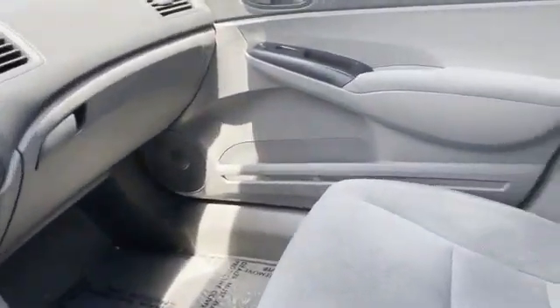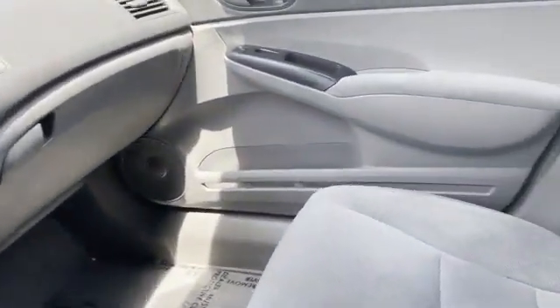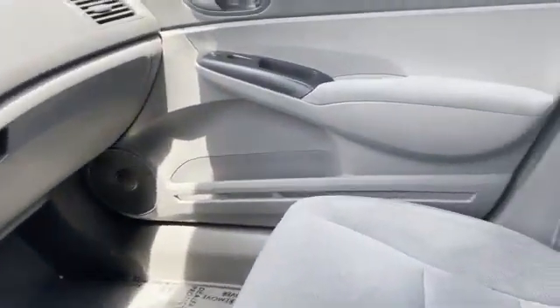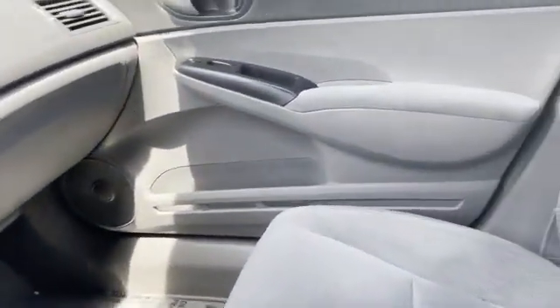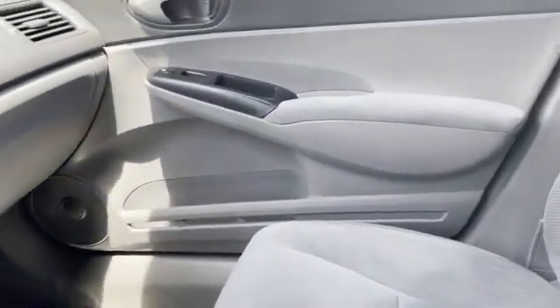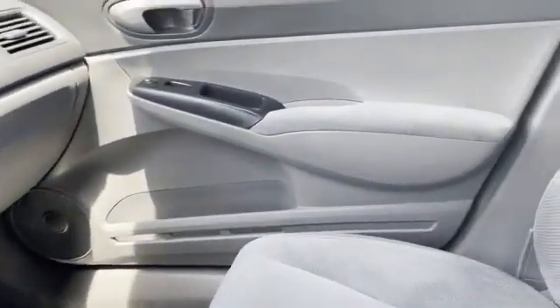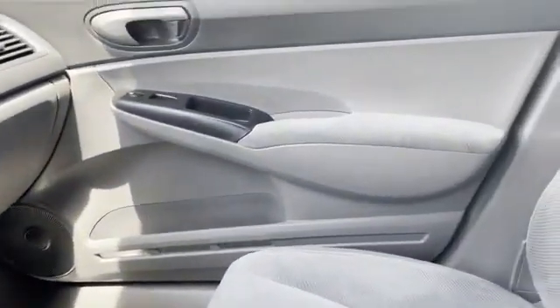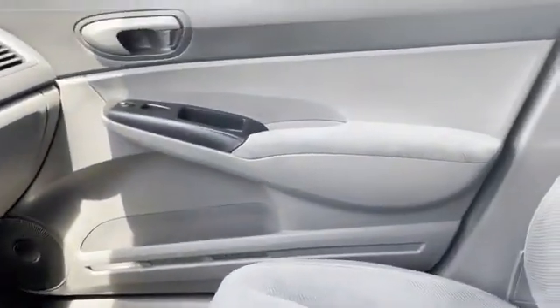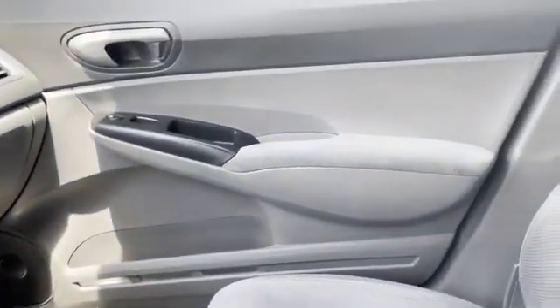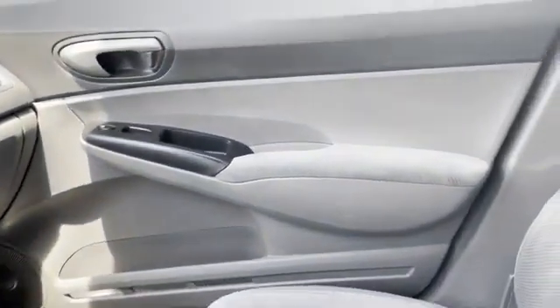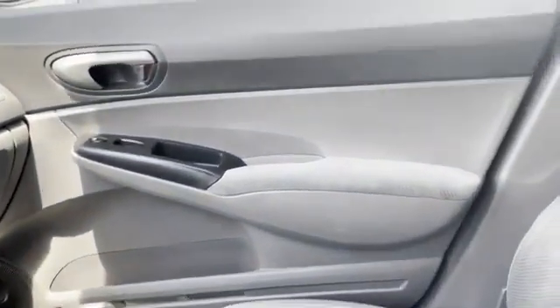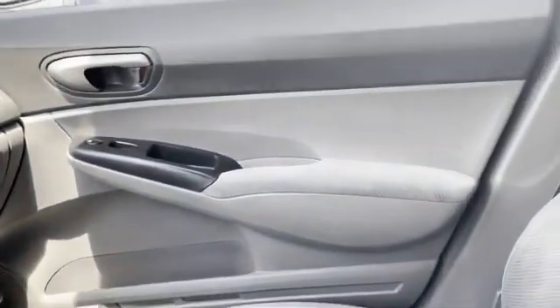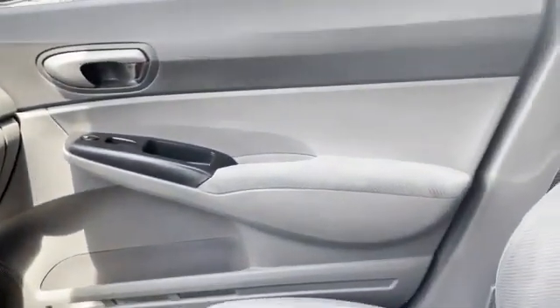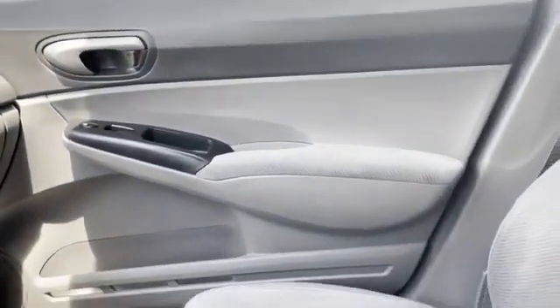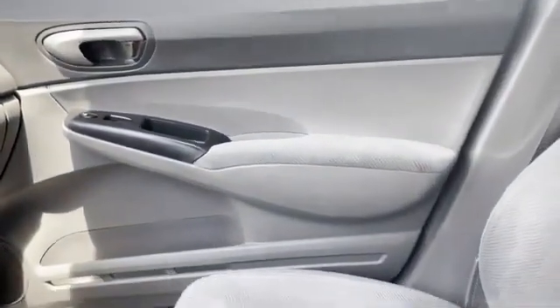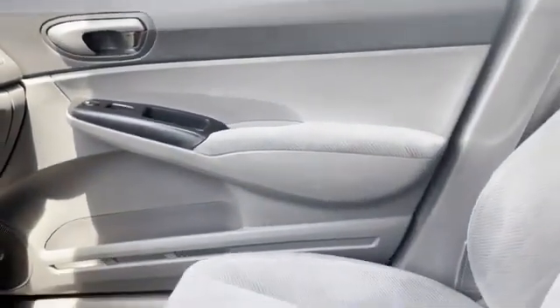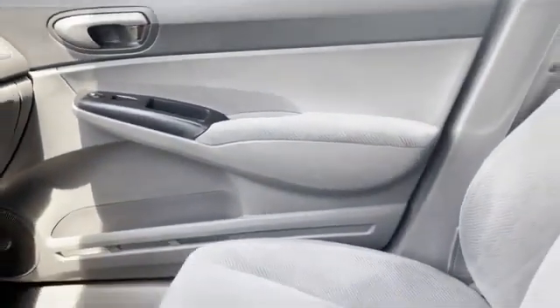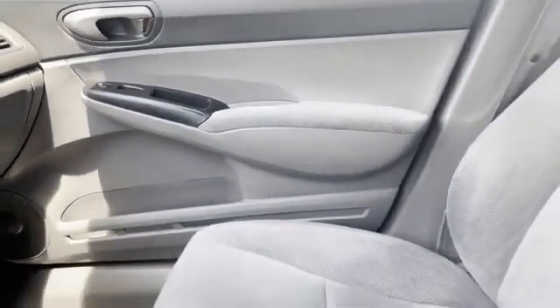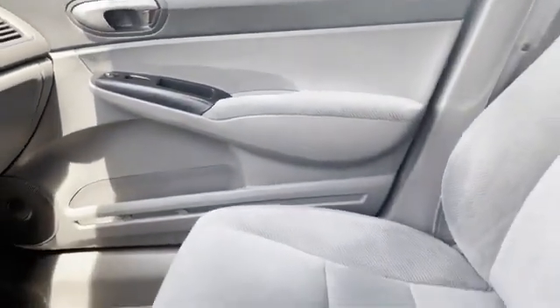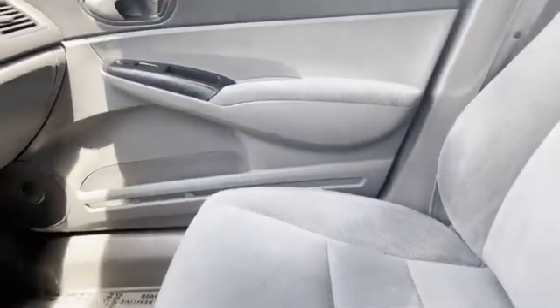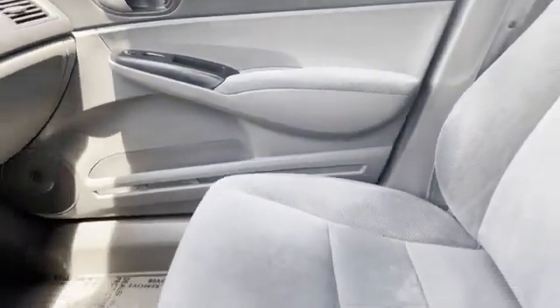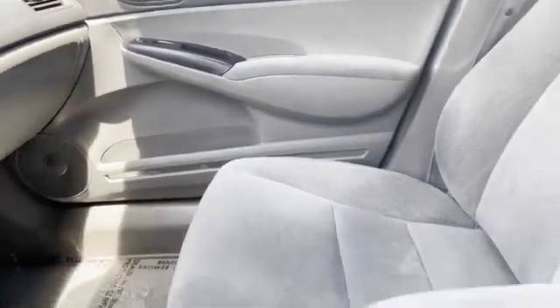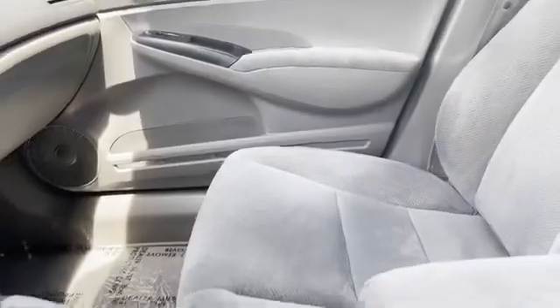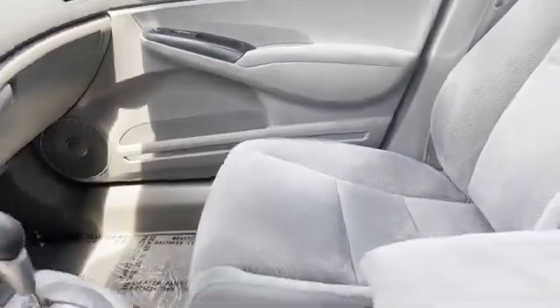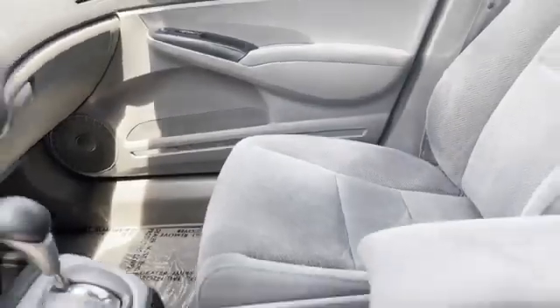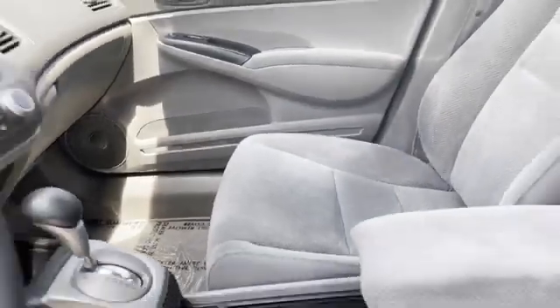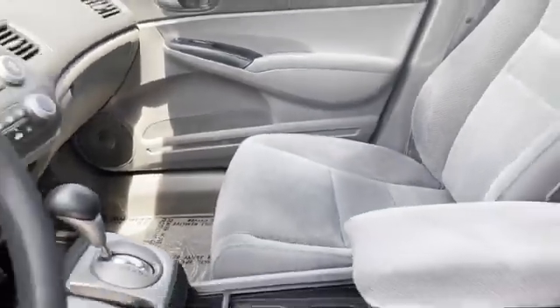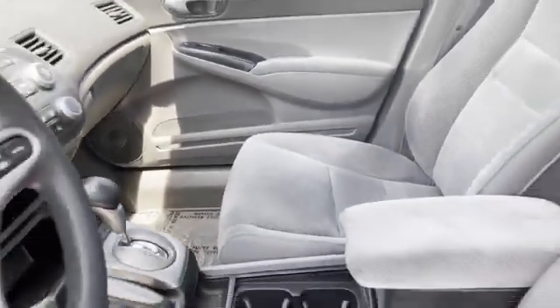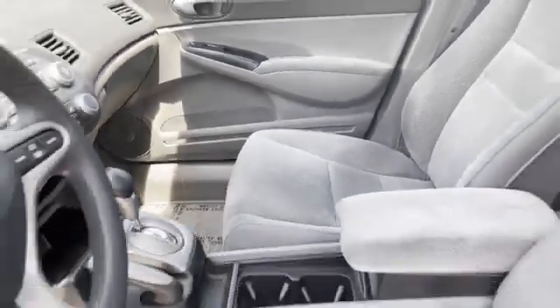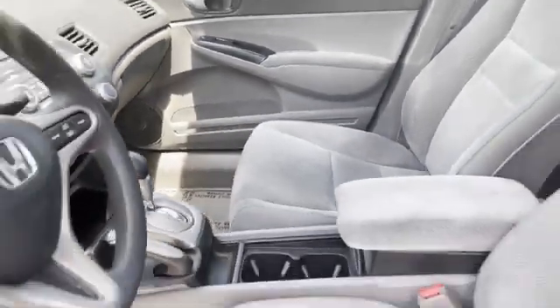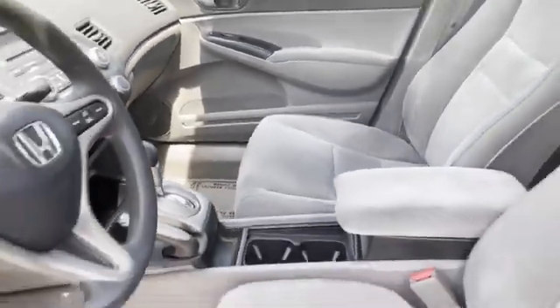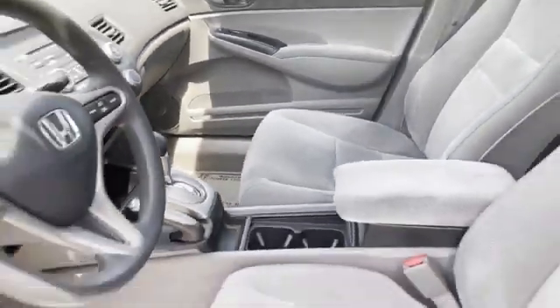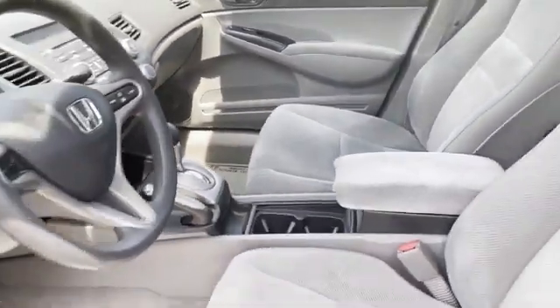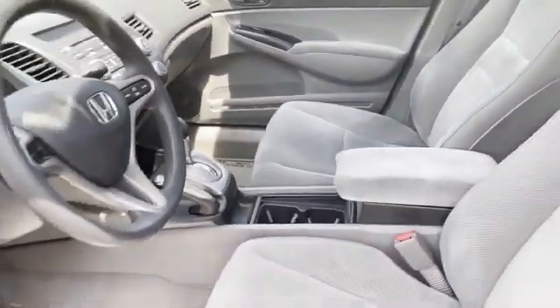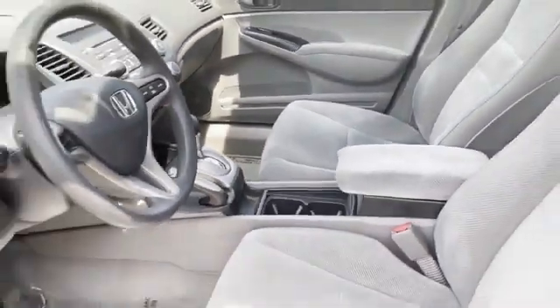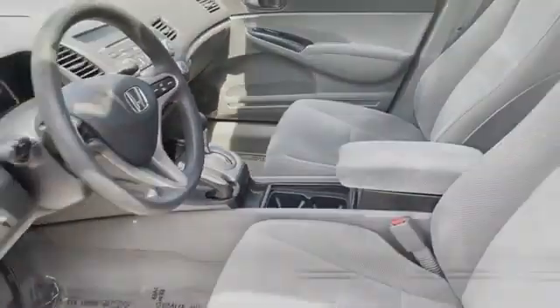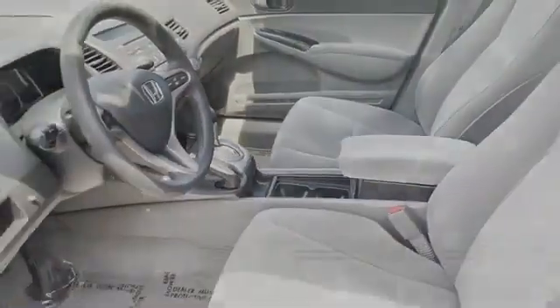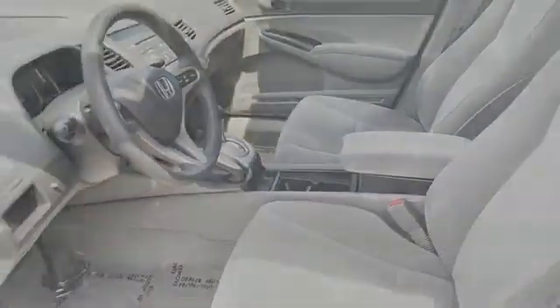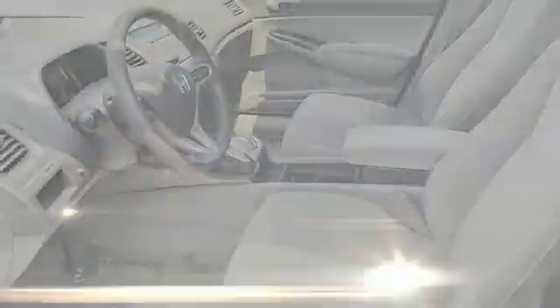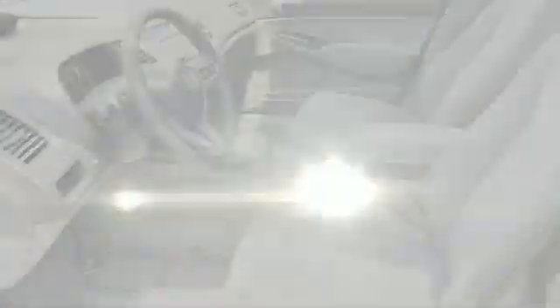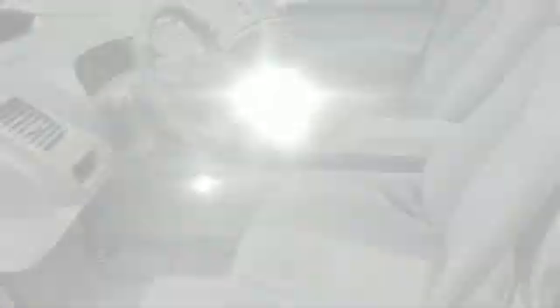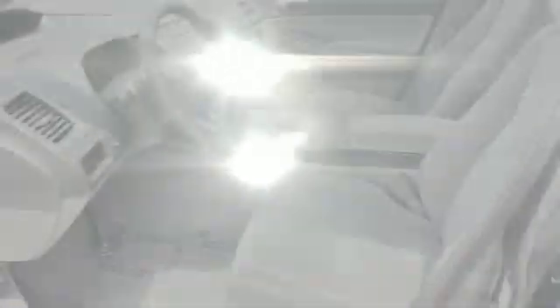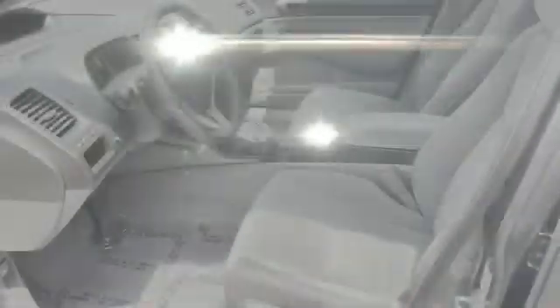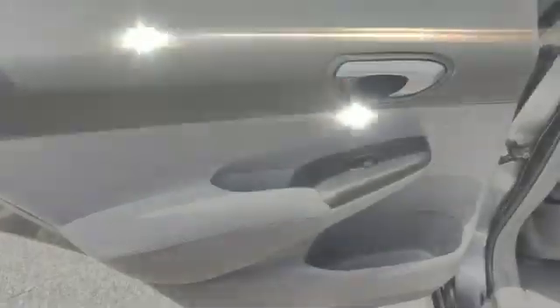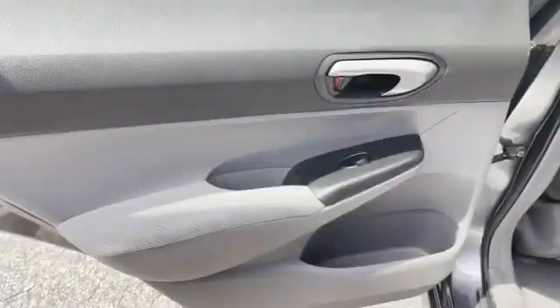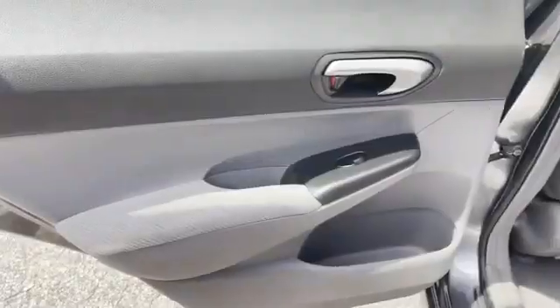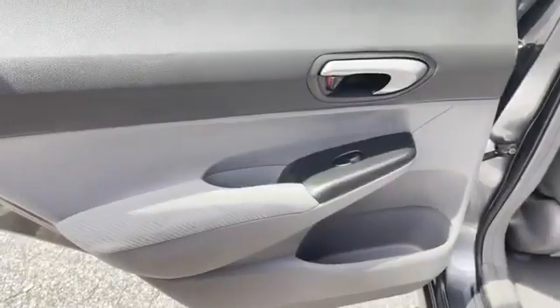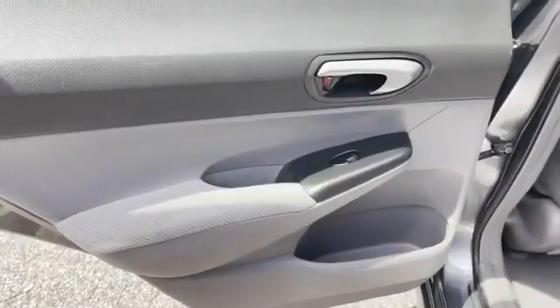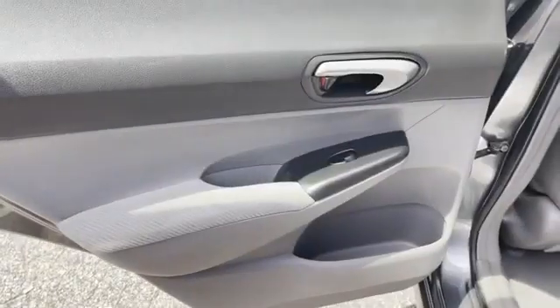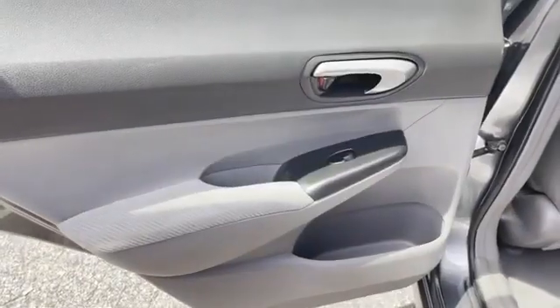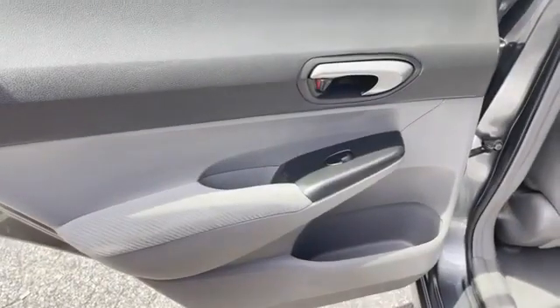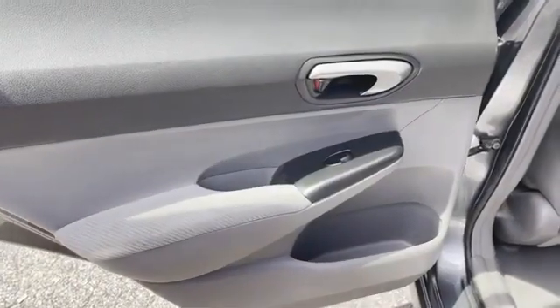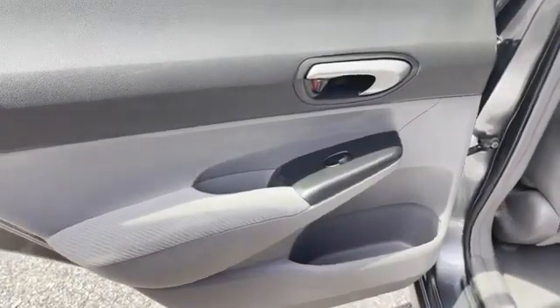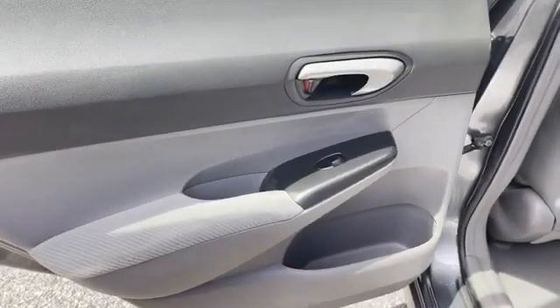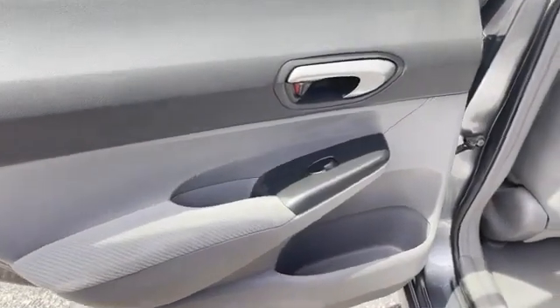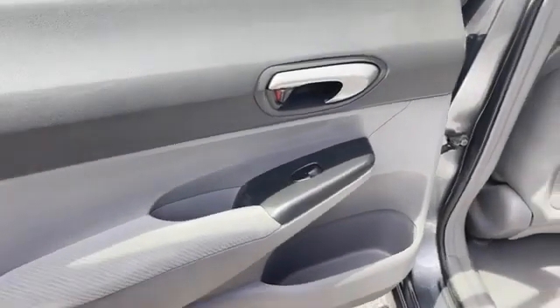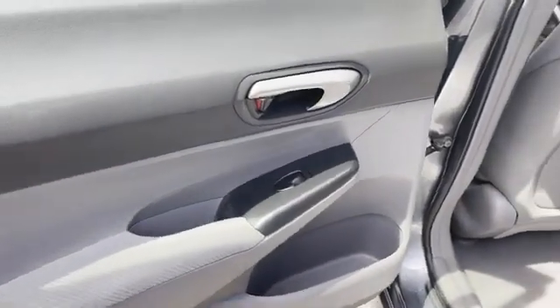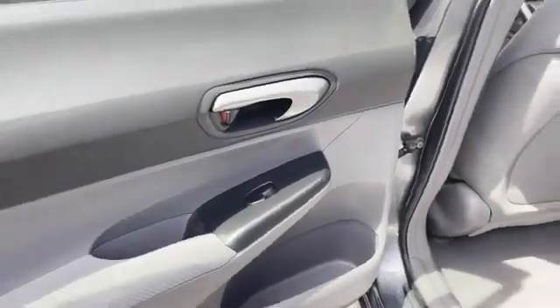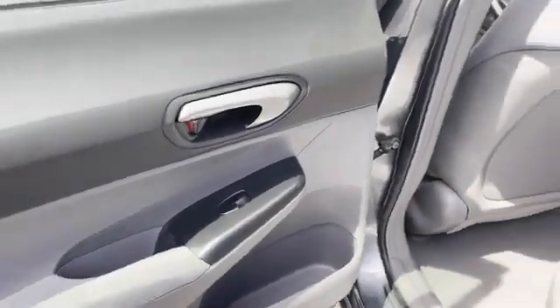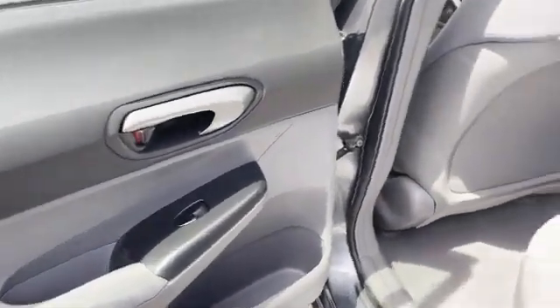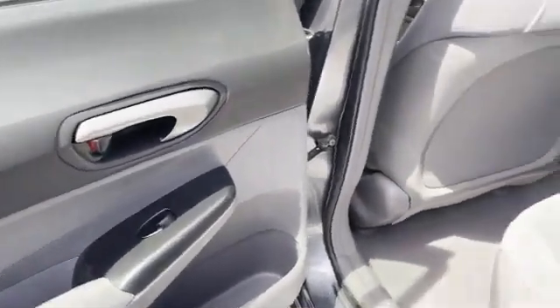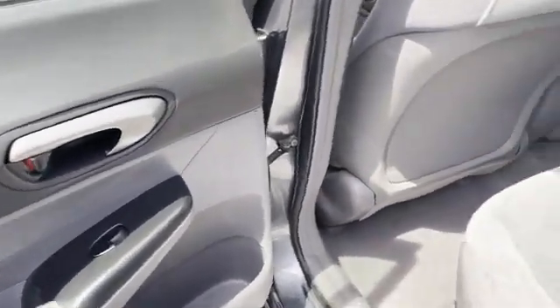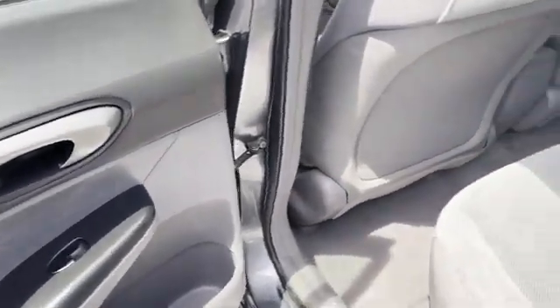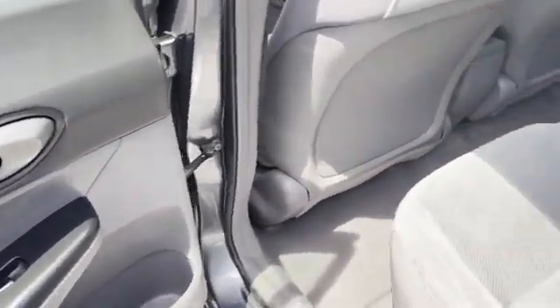Child safety rear door locks. We're here to help you find what fits your lifestyle.